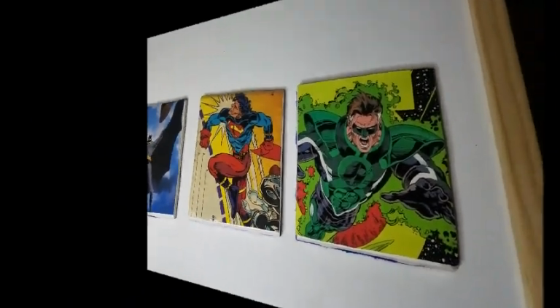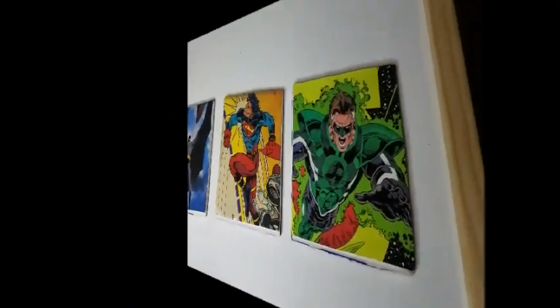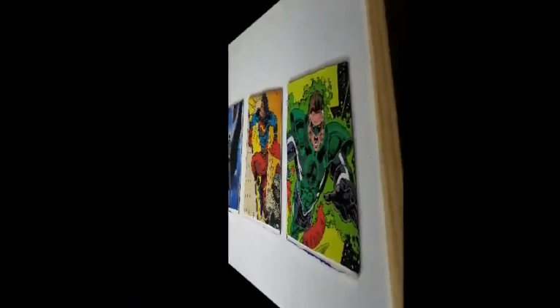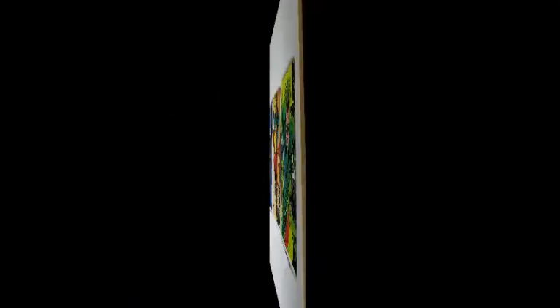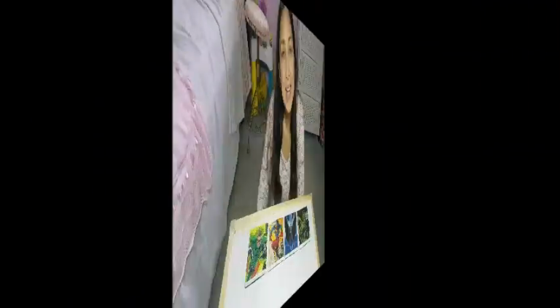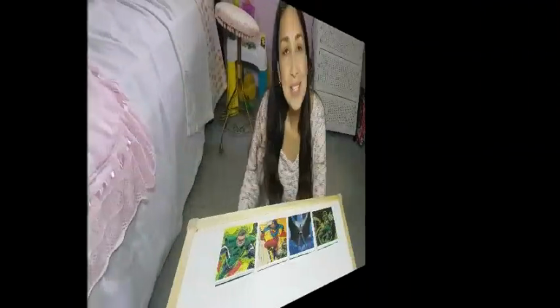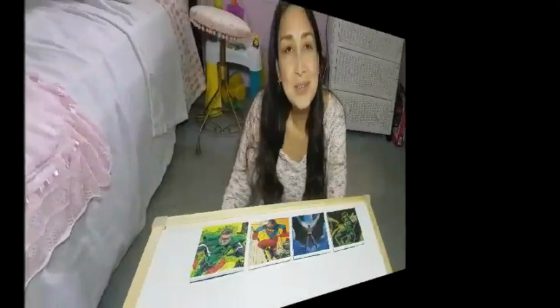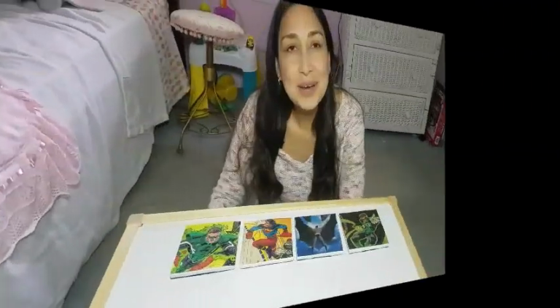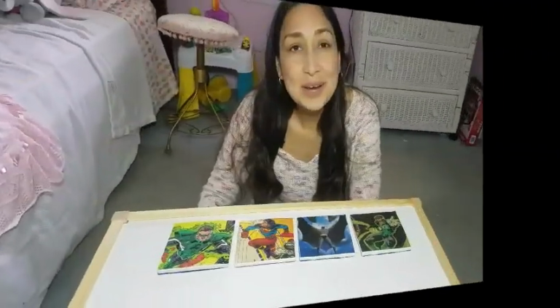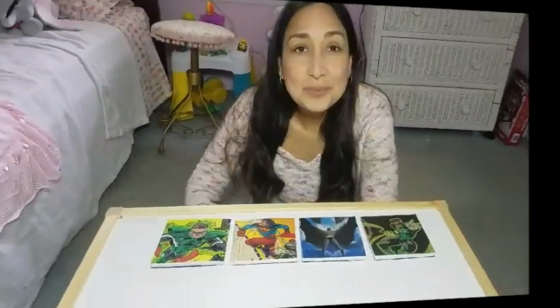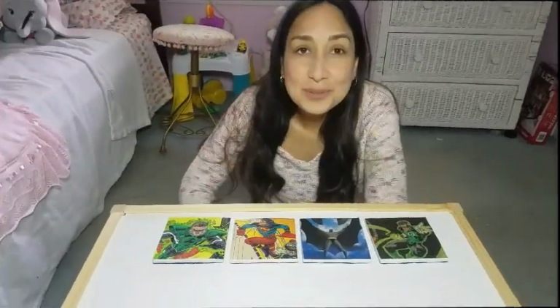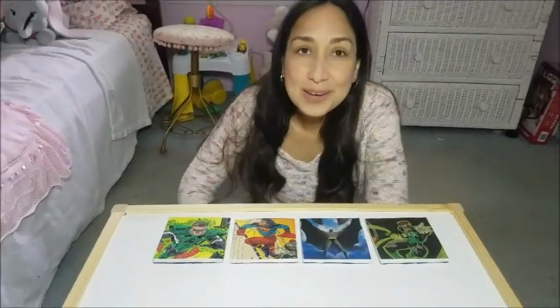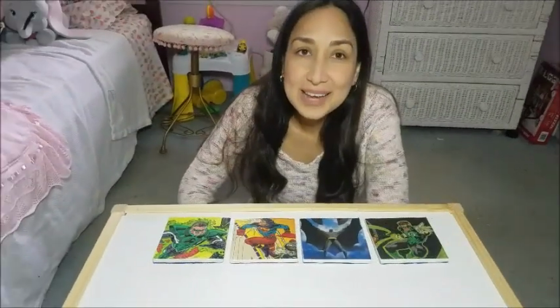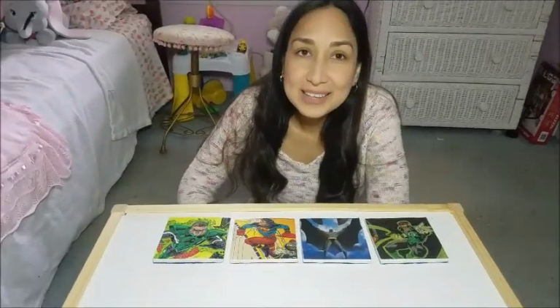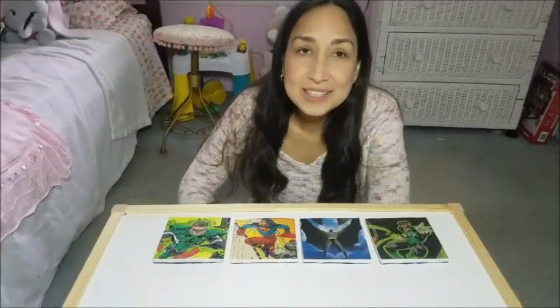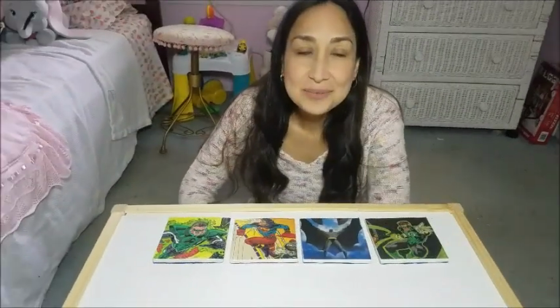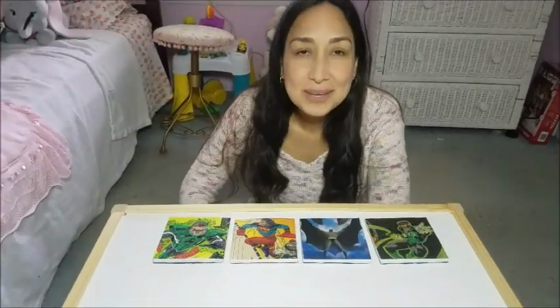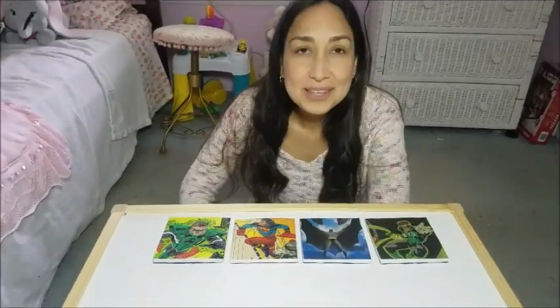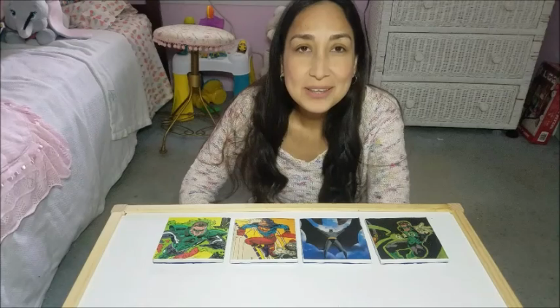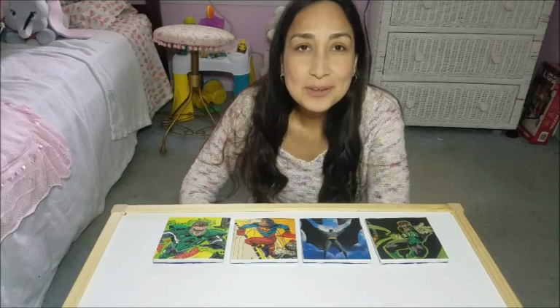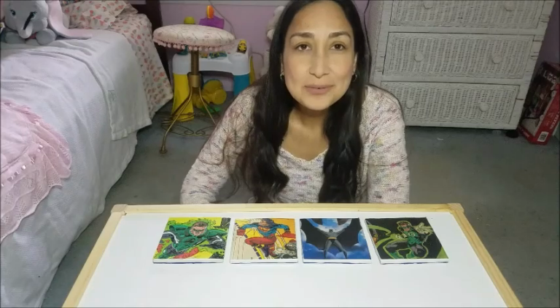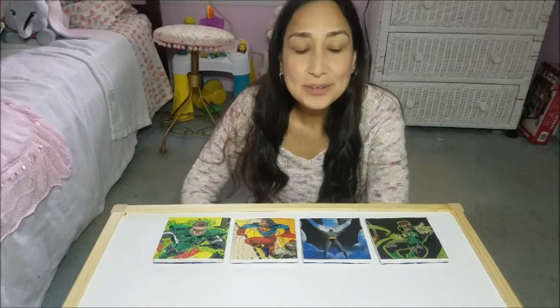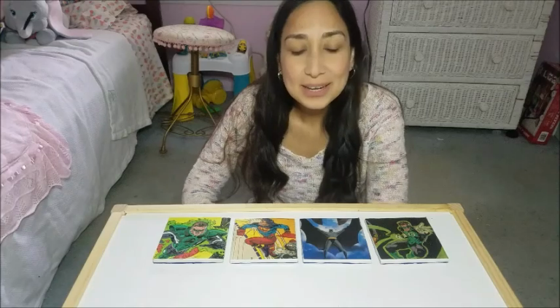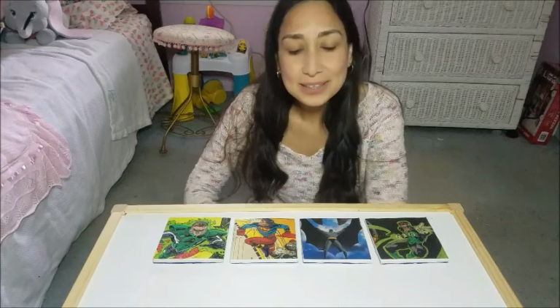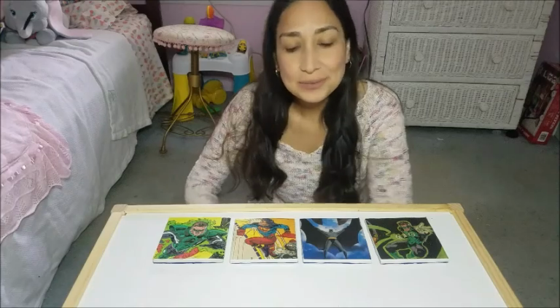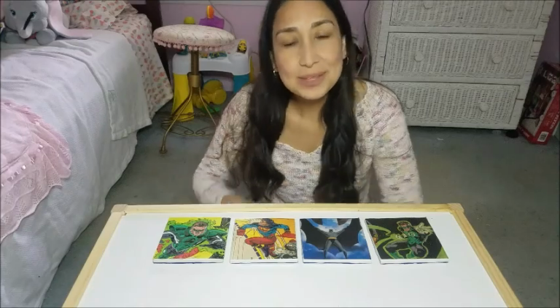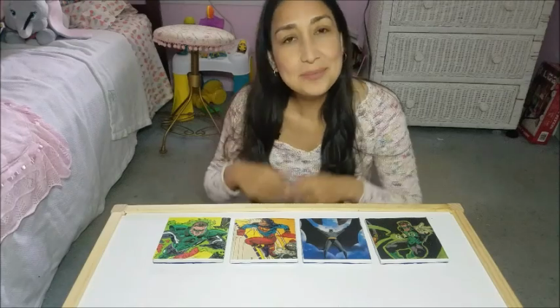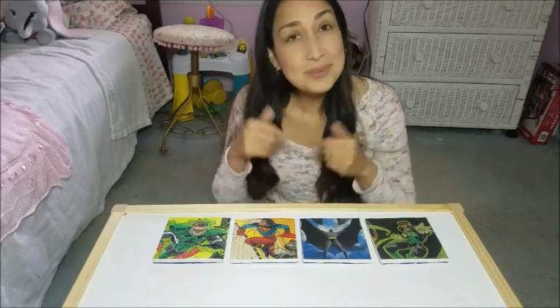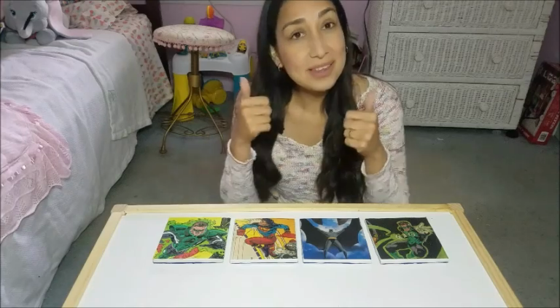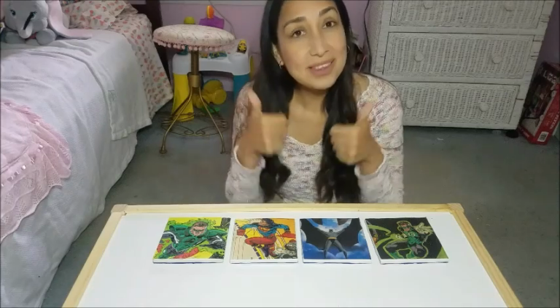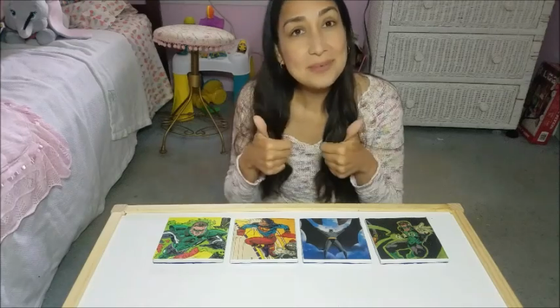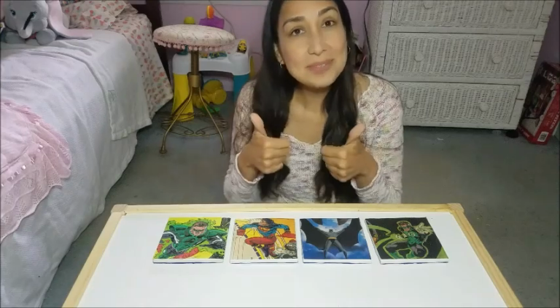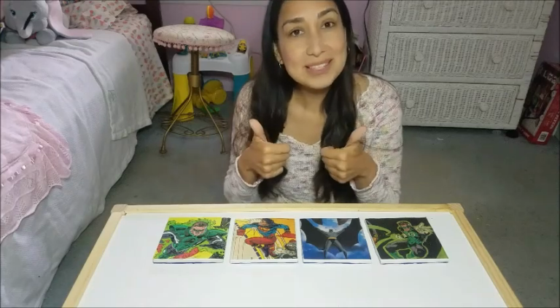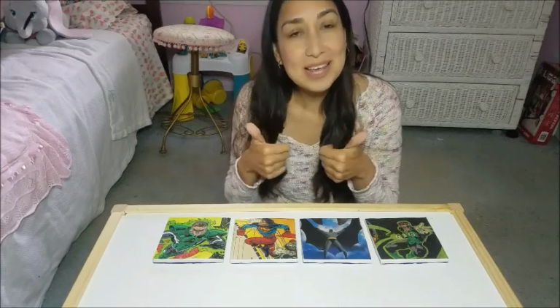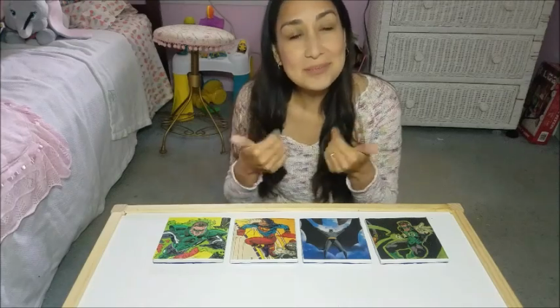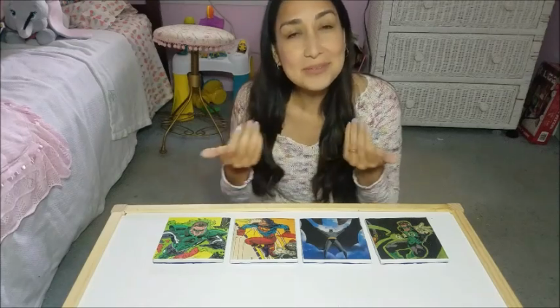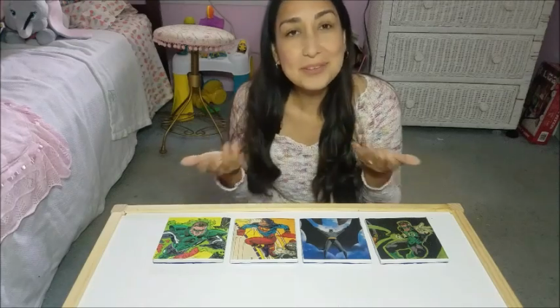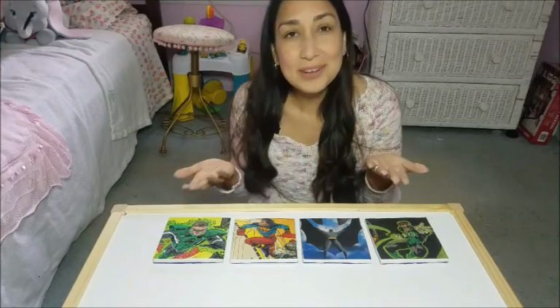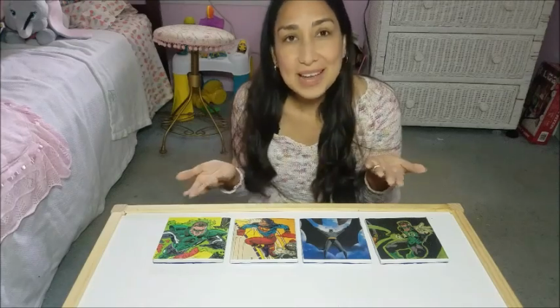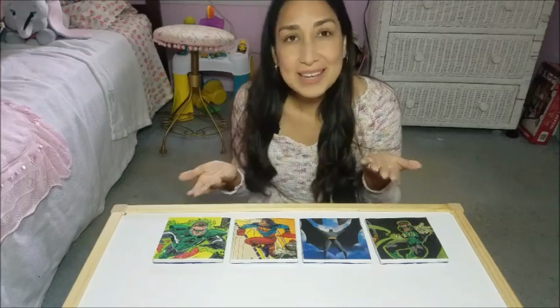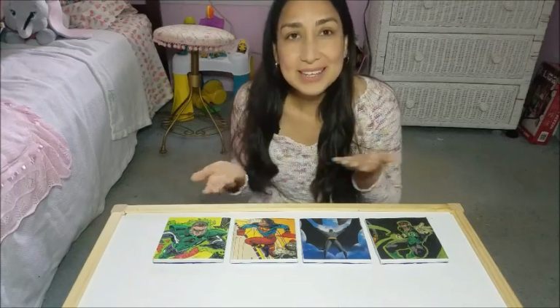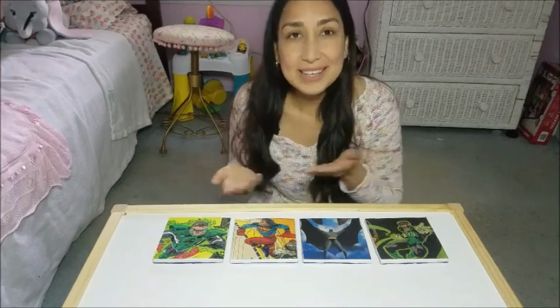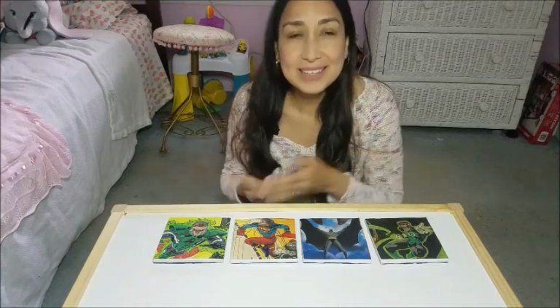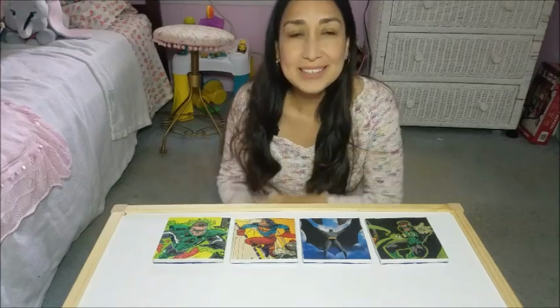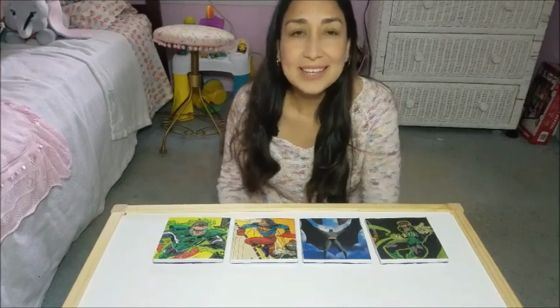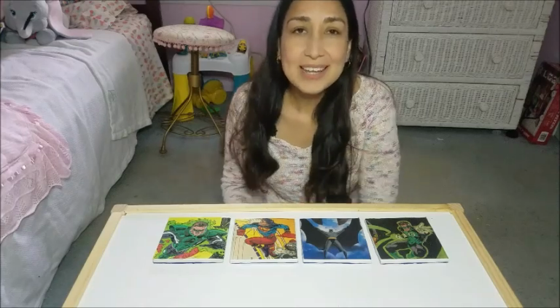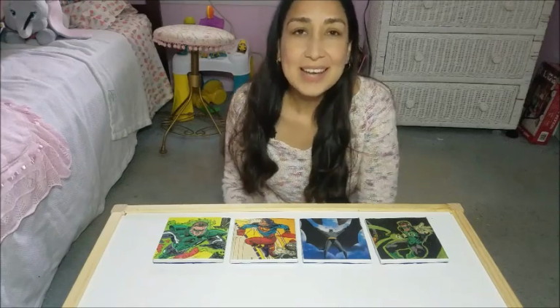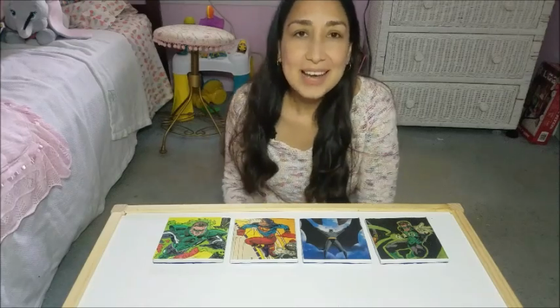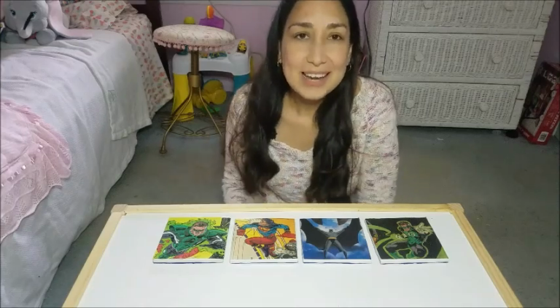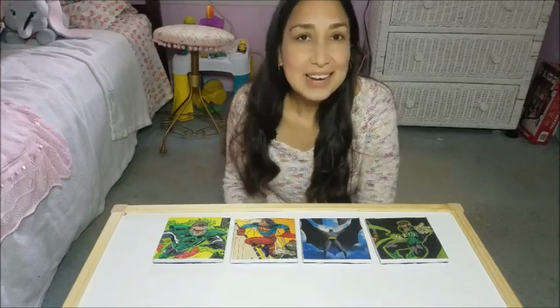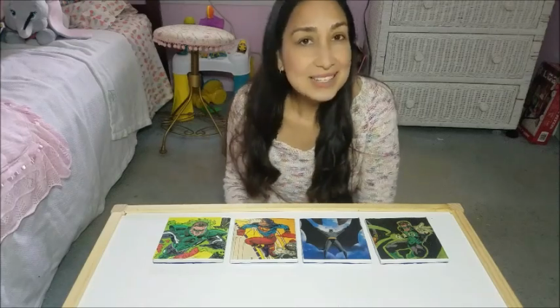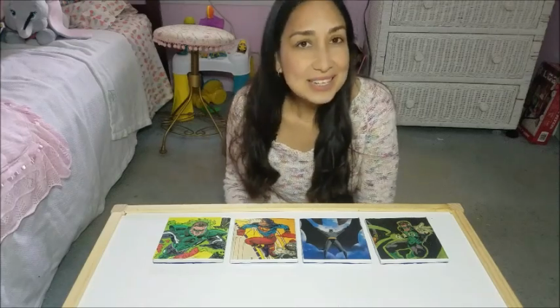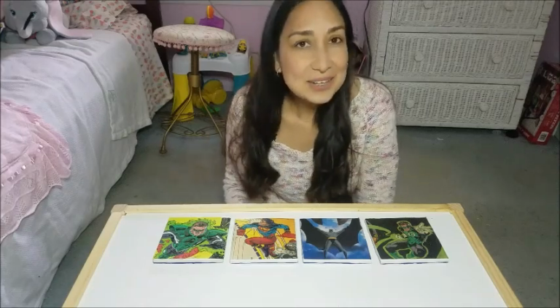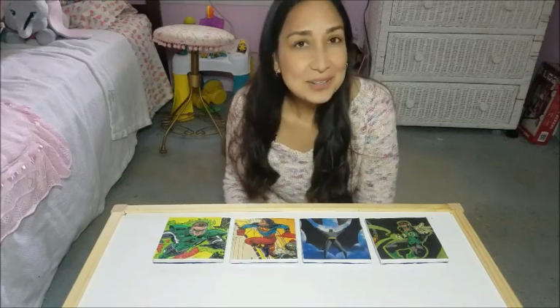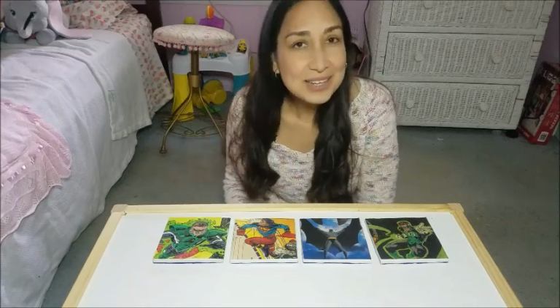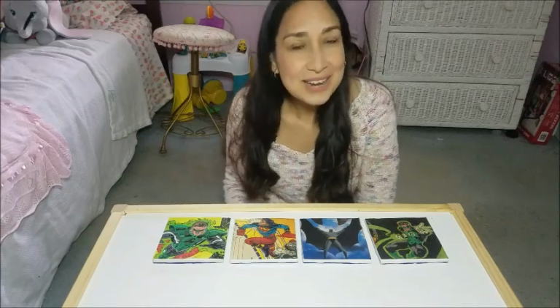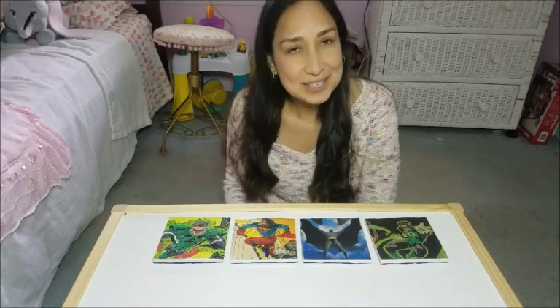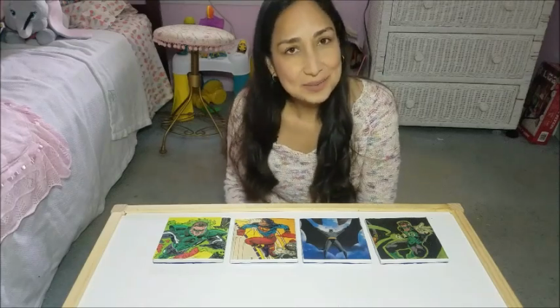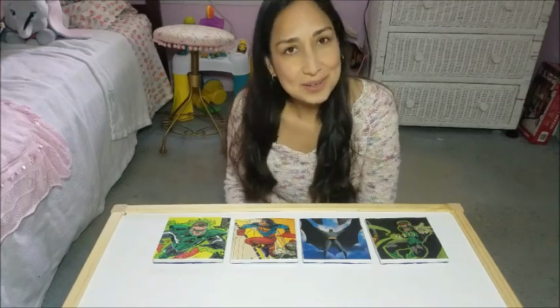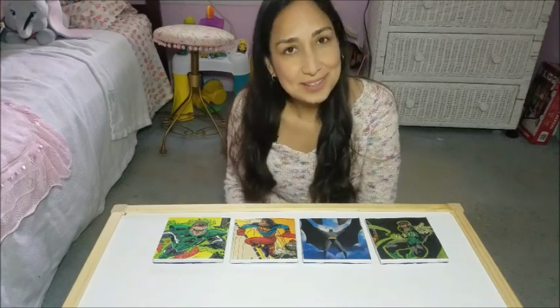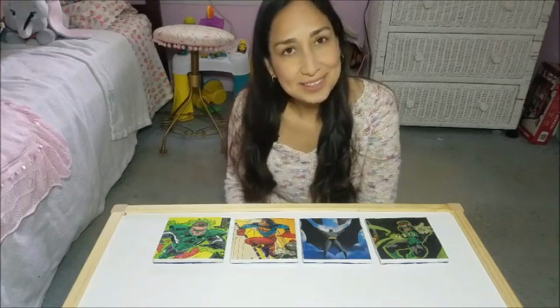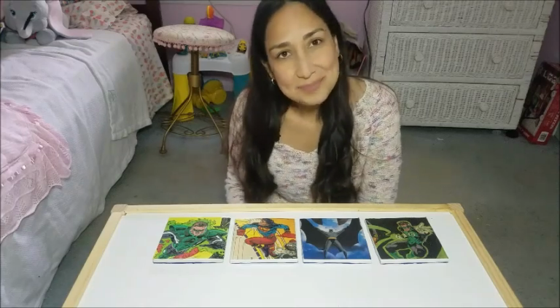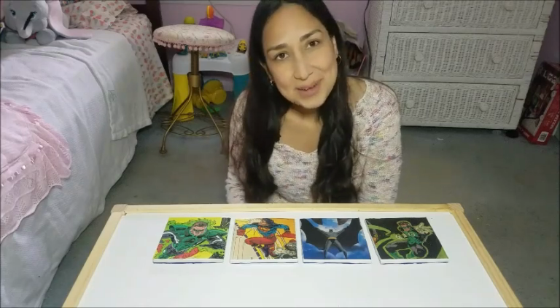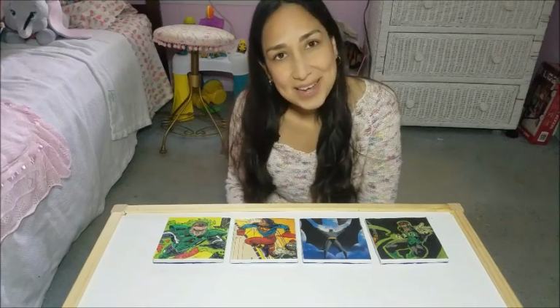I hope you like this video. Don't forget to give me a thumbs up if you liked it, and I'll see you in the next one. Bye!